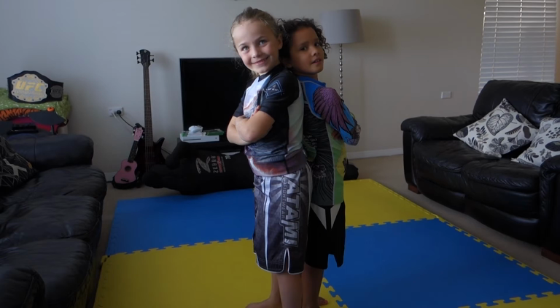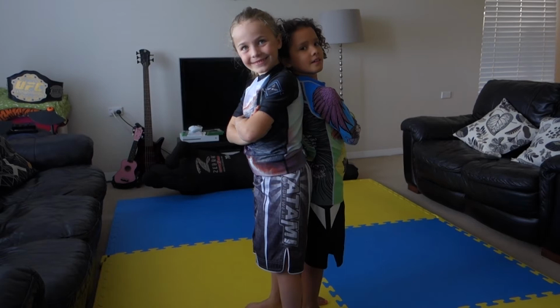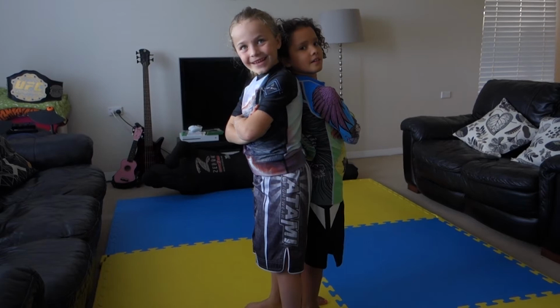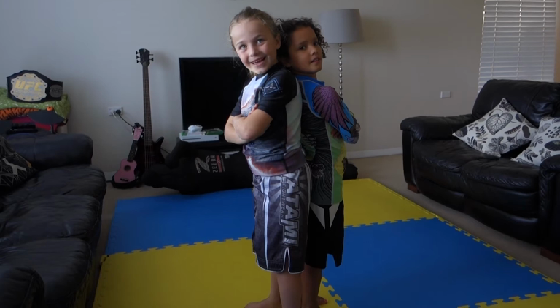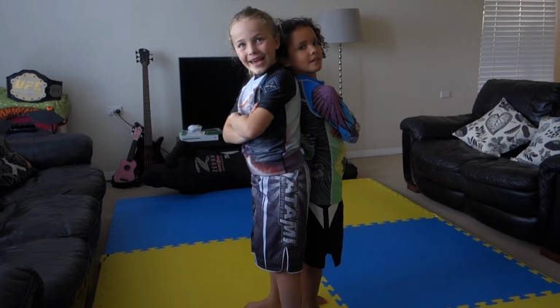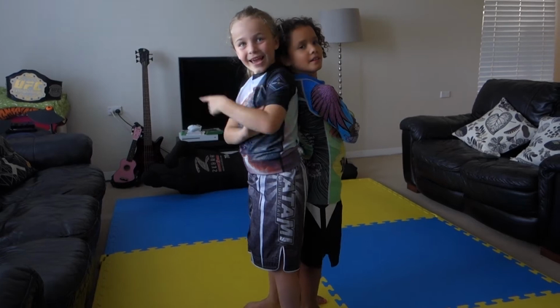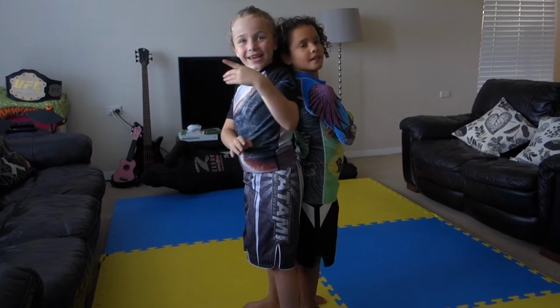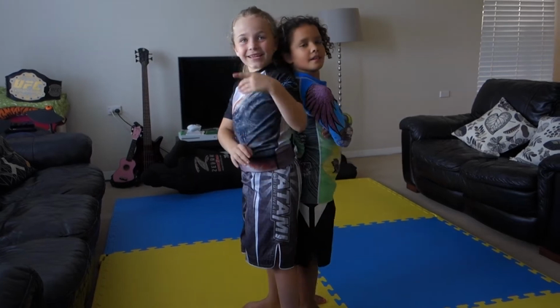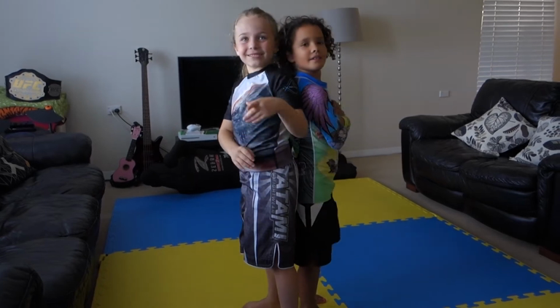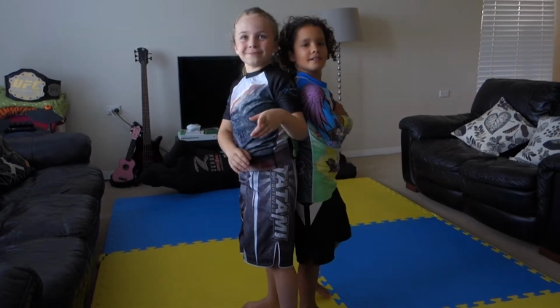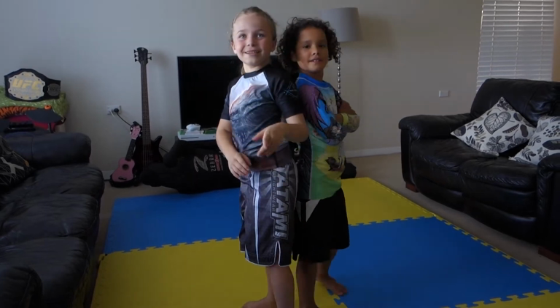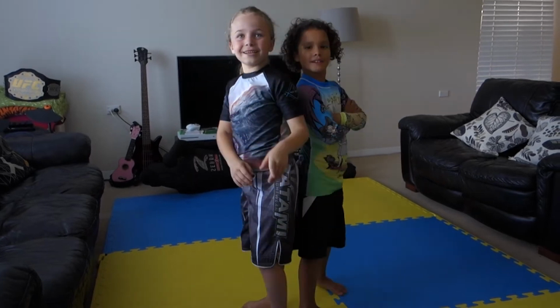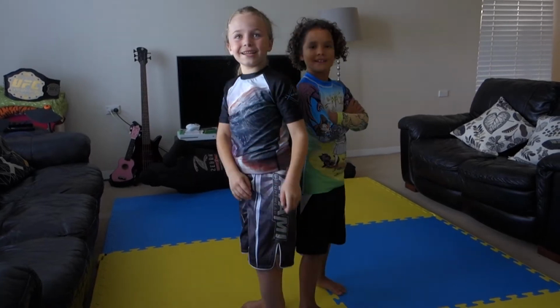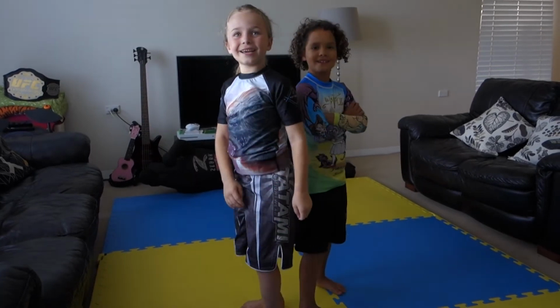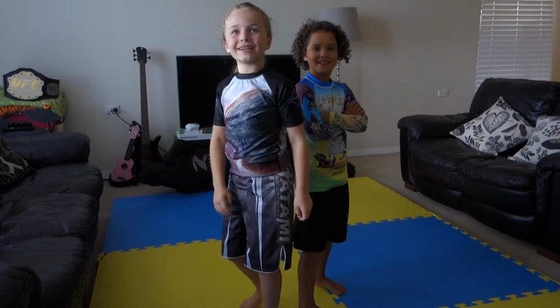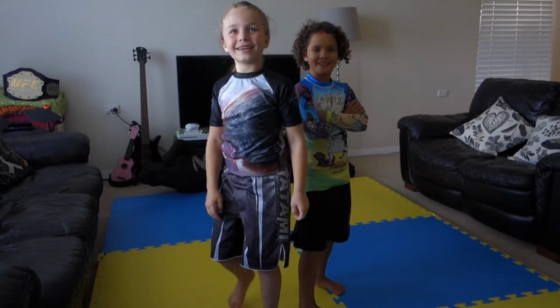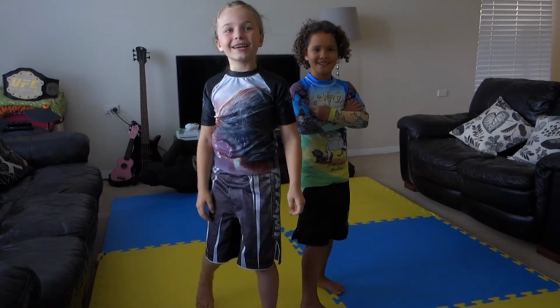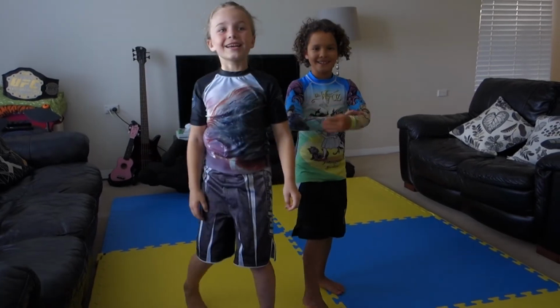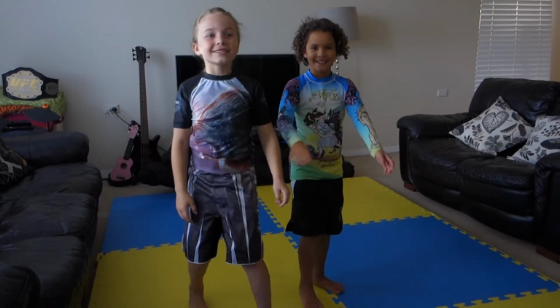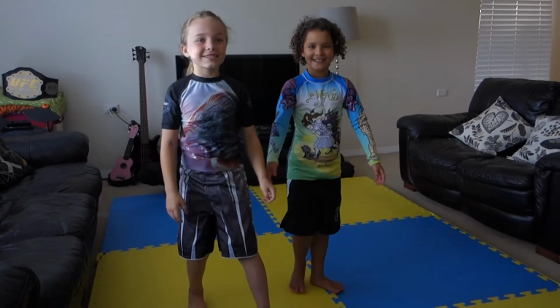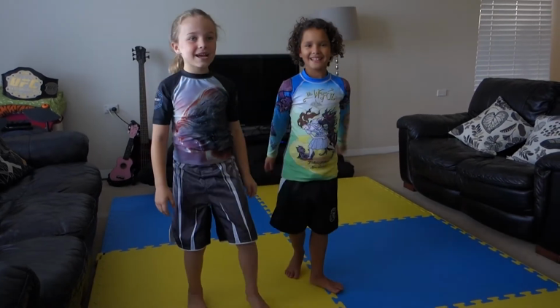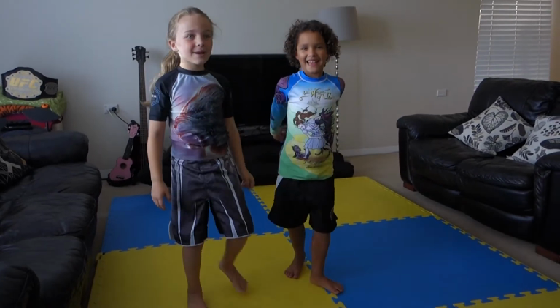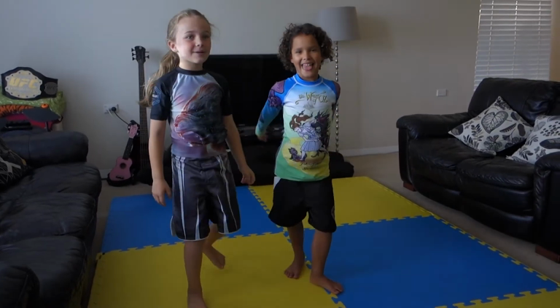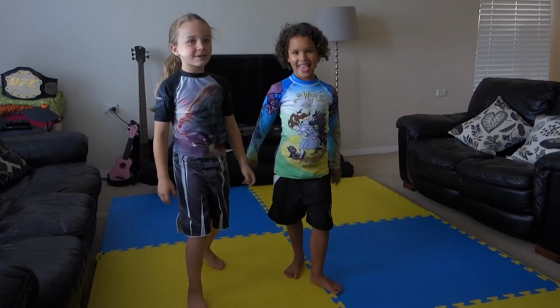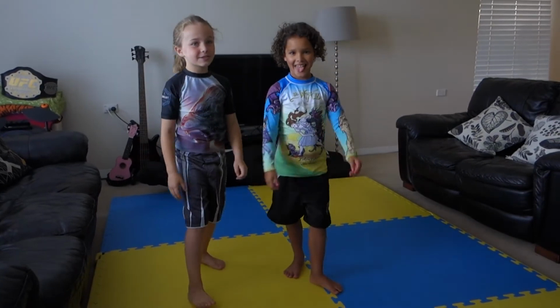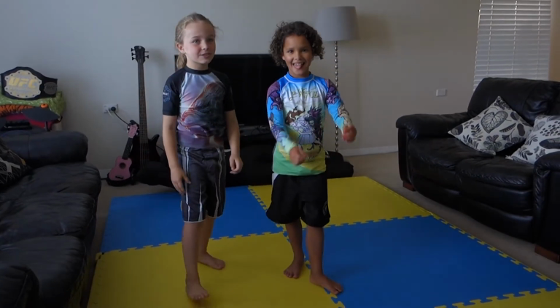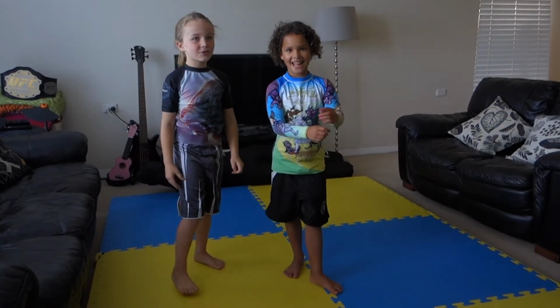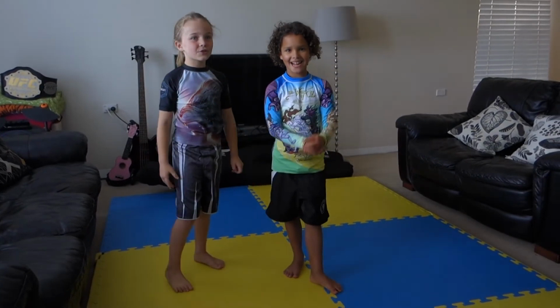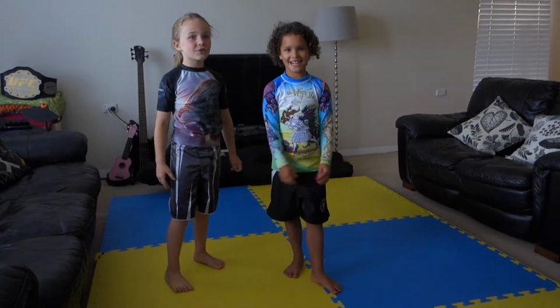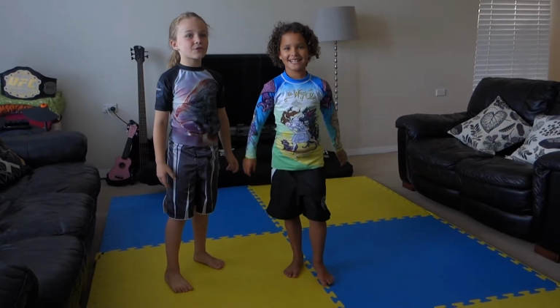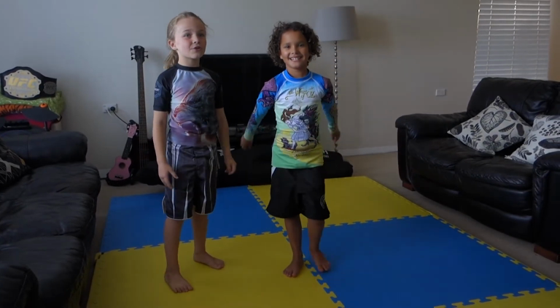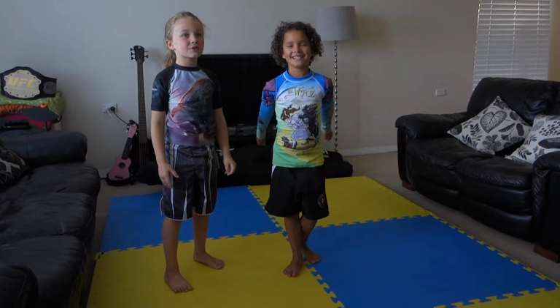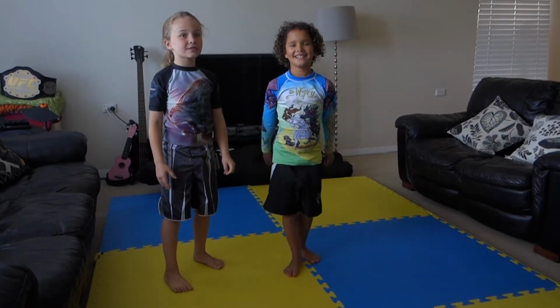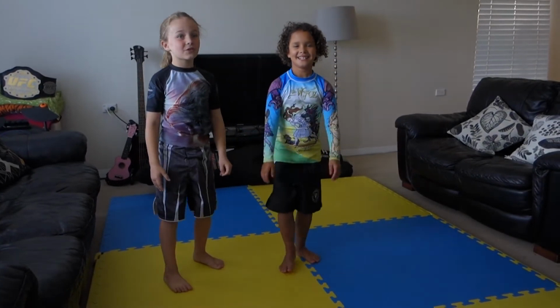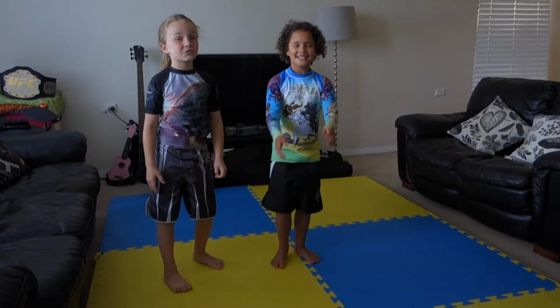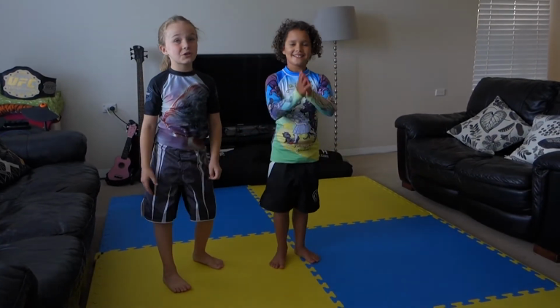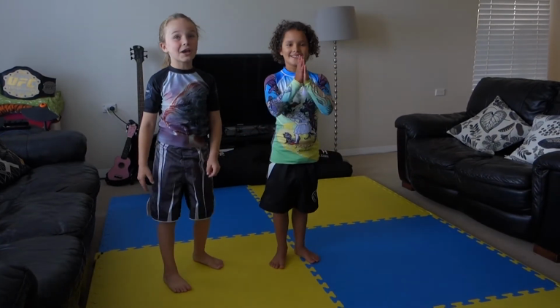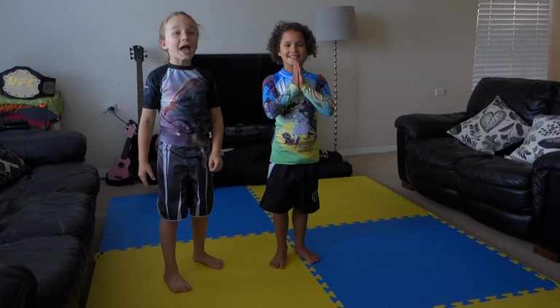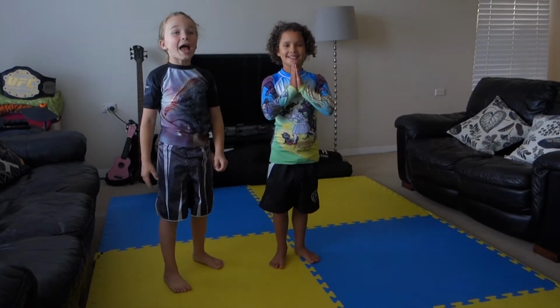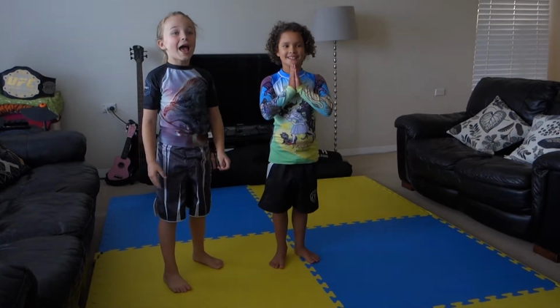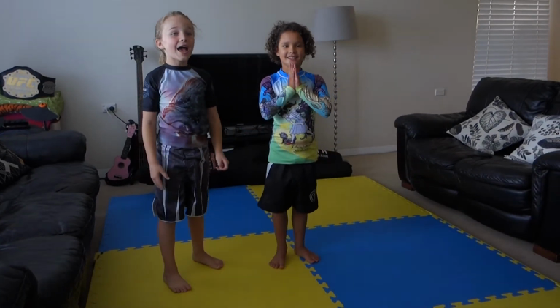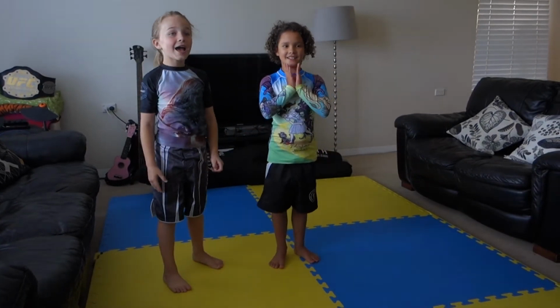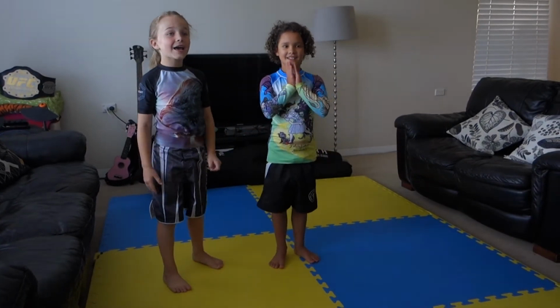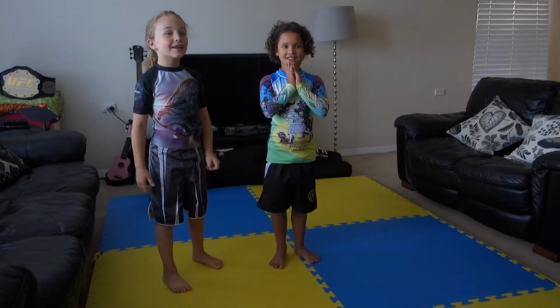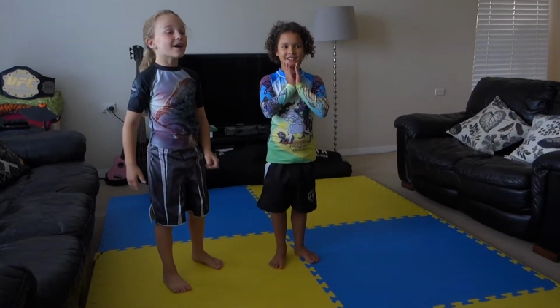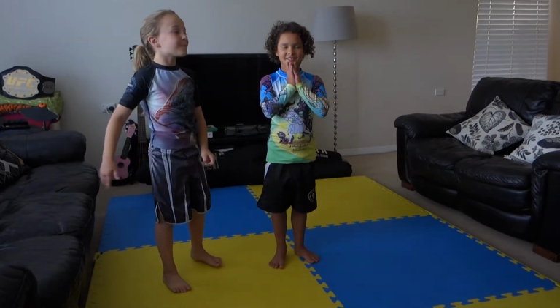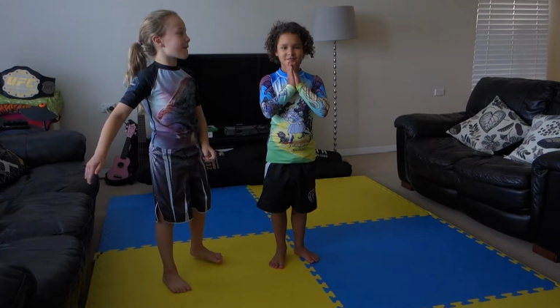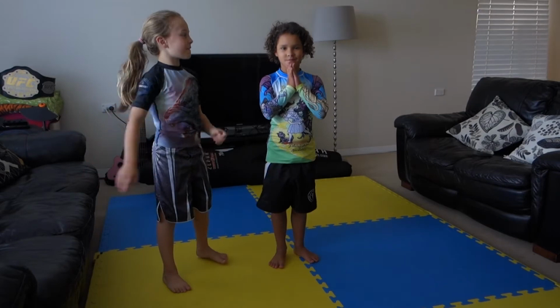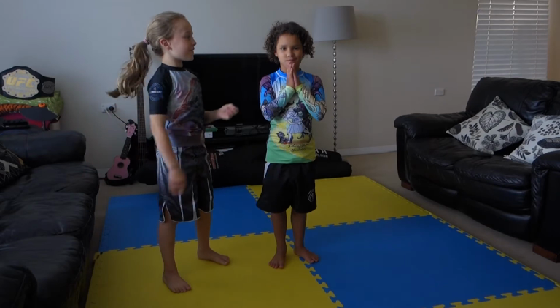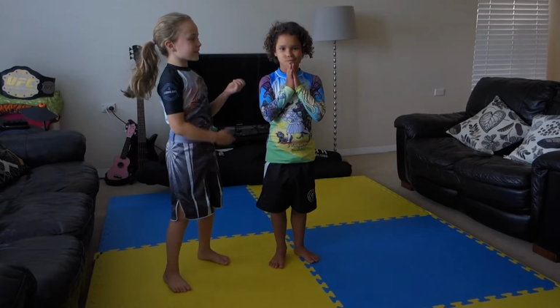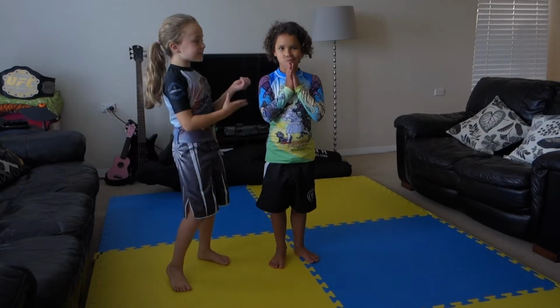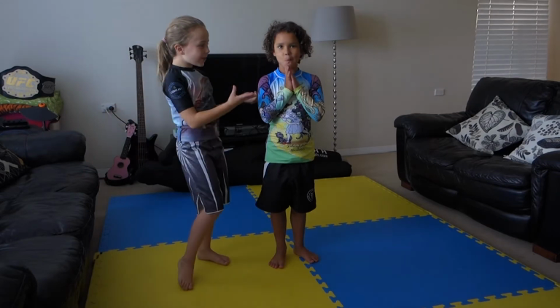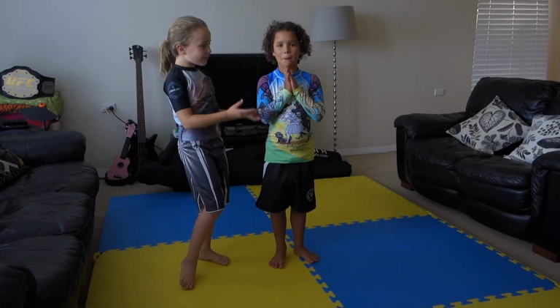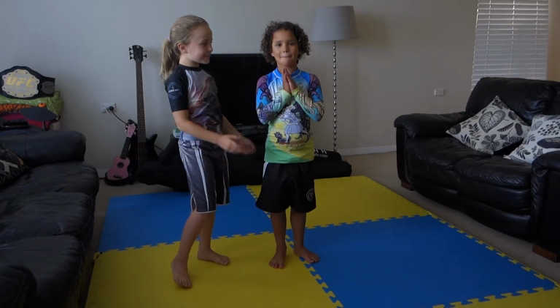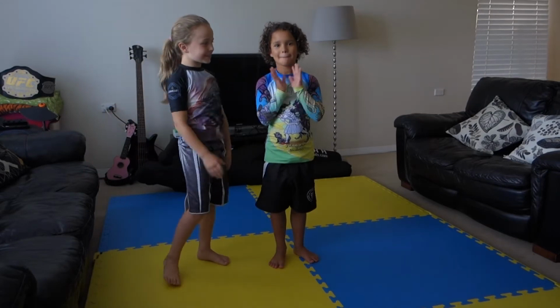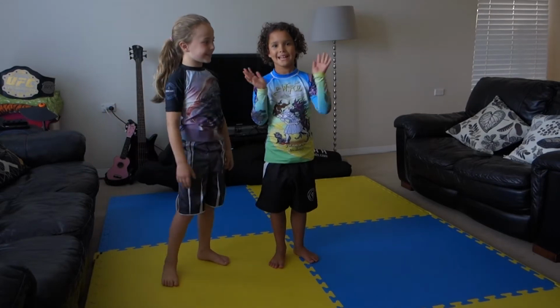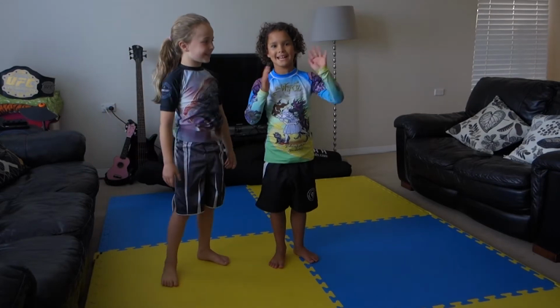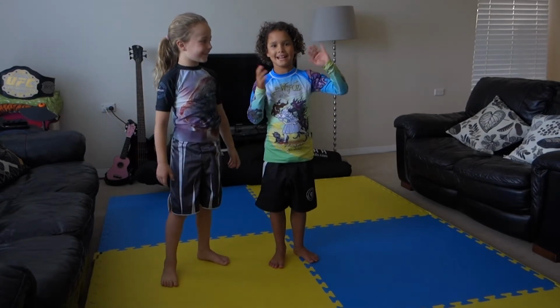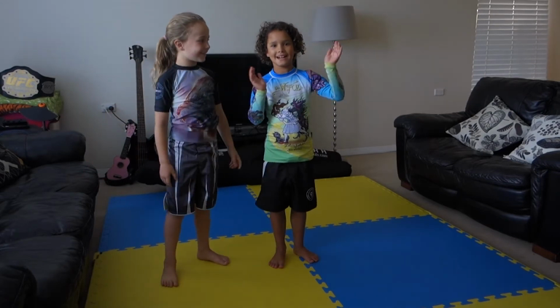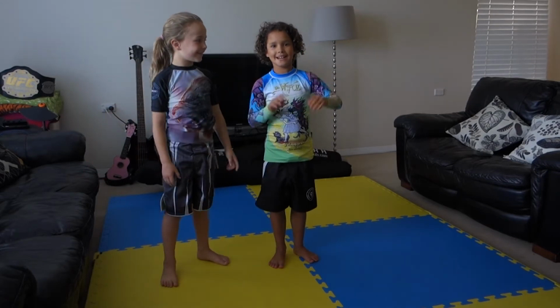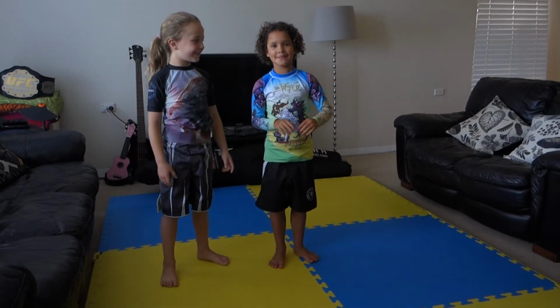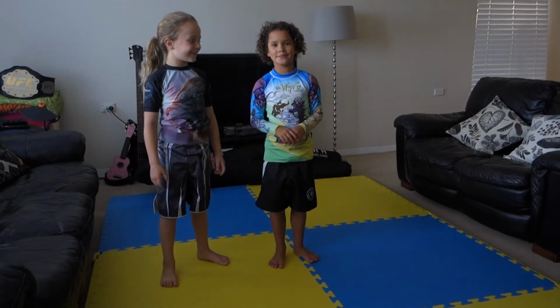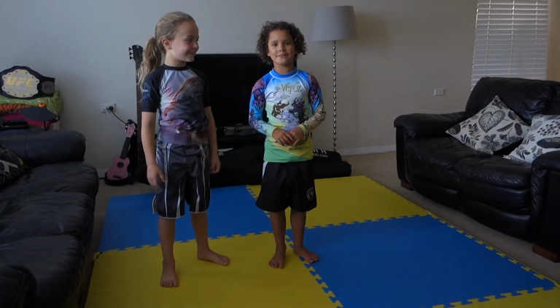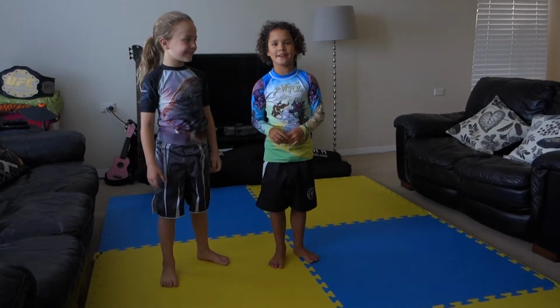Hey, it's me Elaine. Today I'm going to show you the Nostalgia. And my friend Zoe's here. Hi everyone.